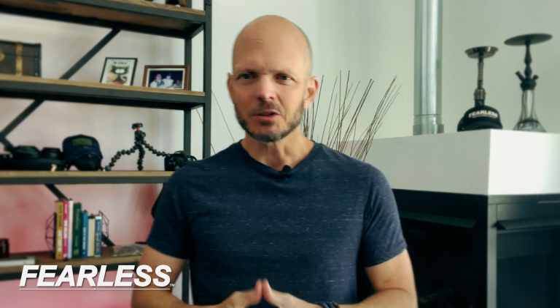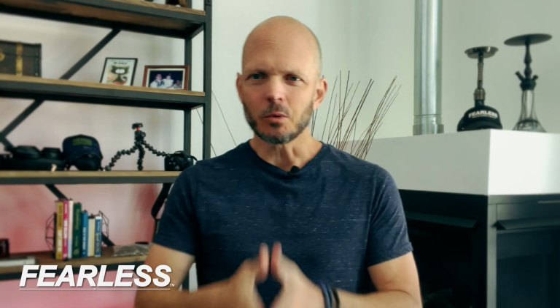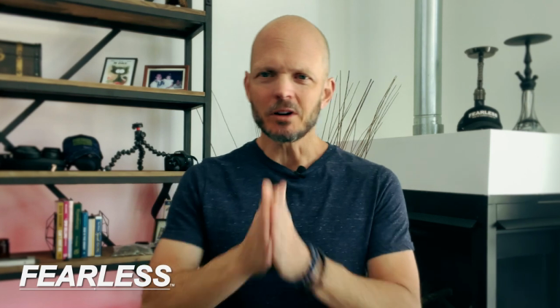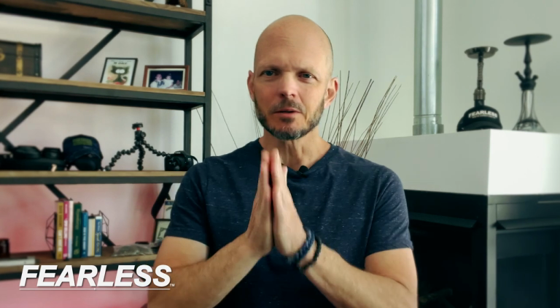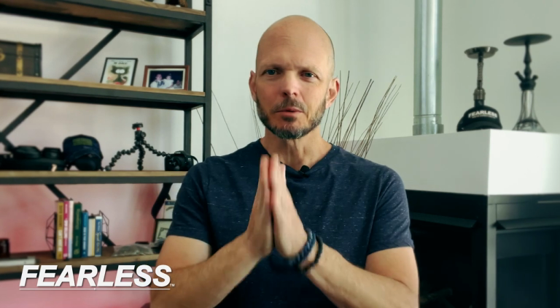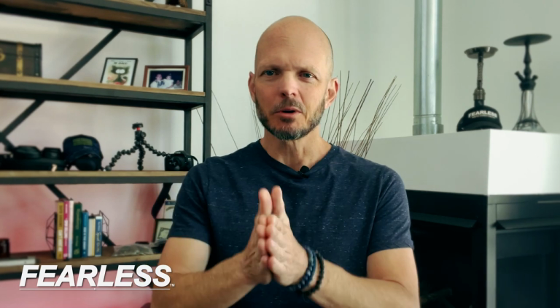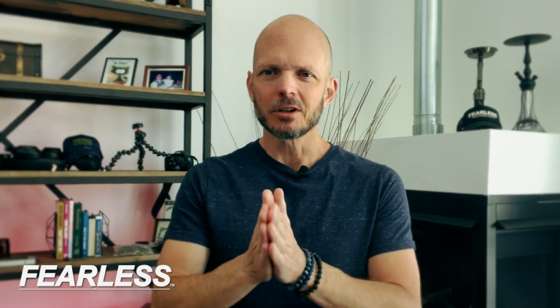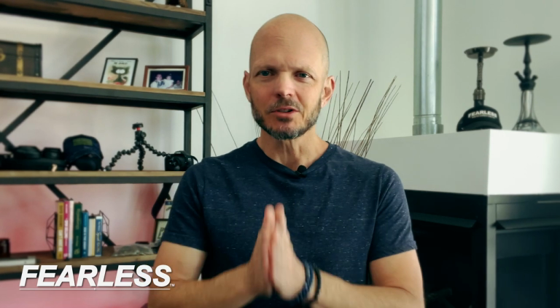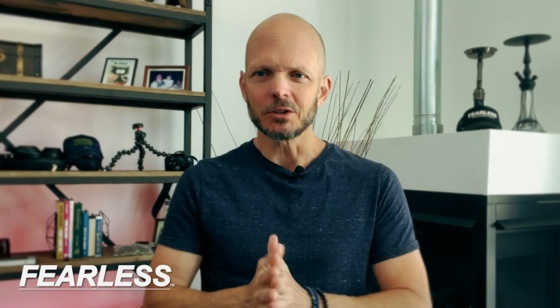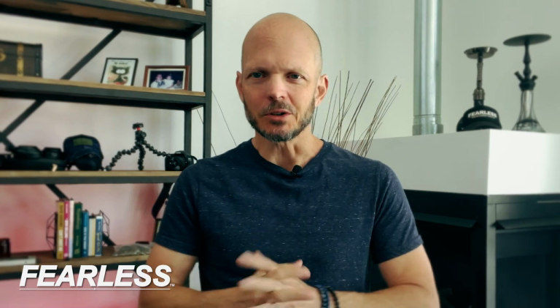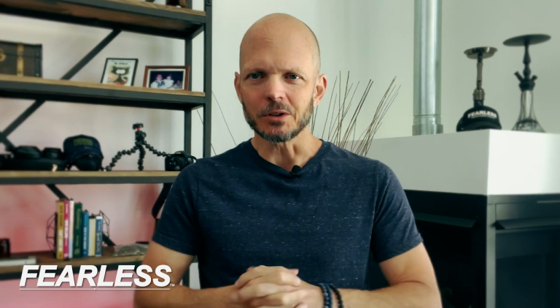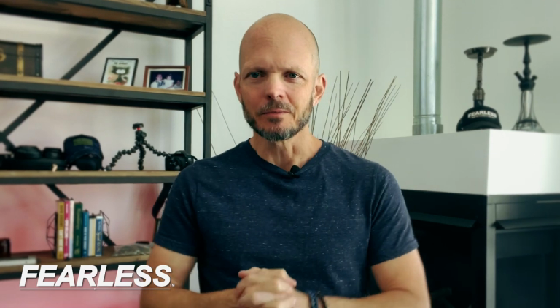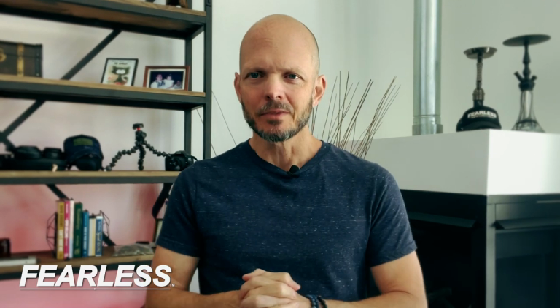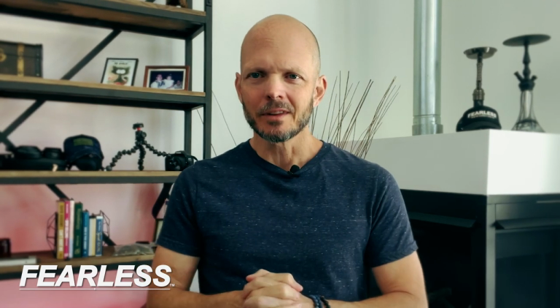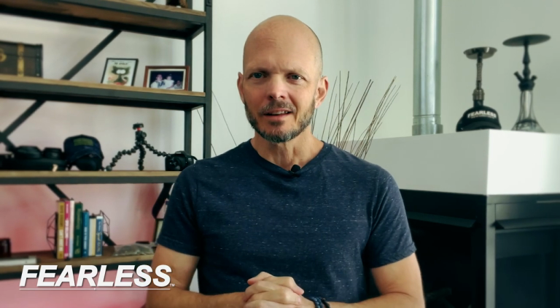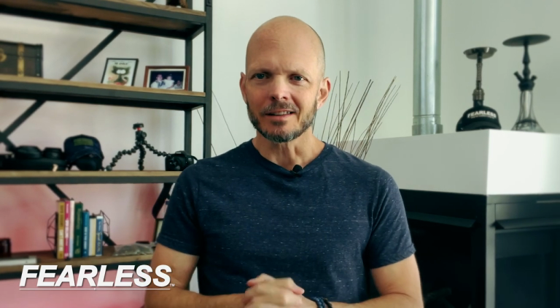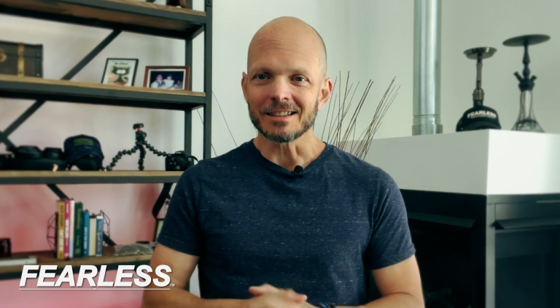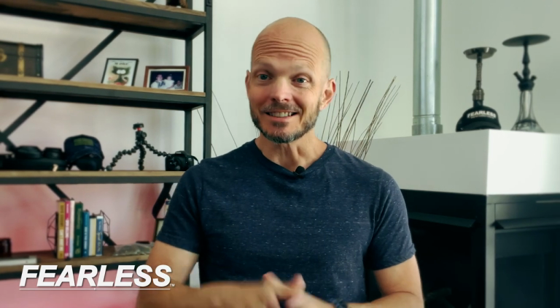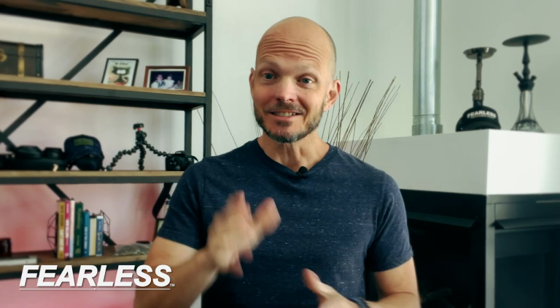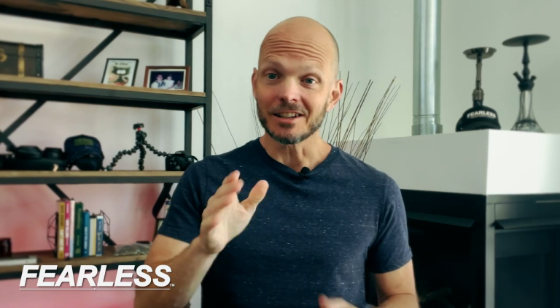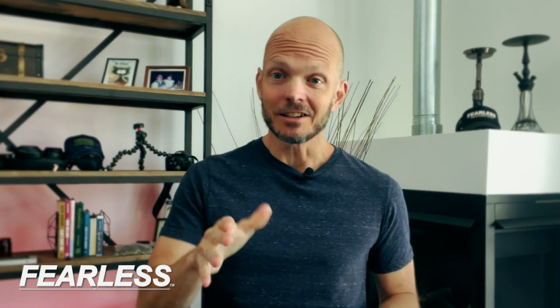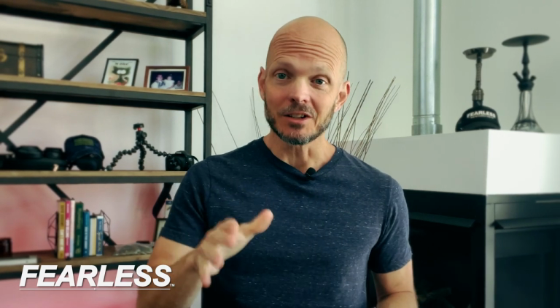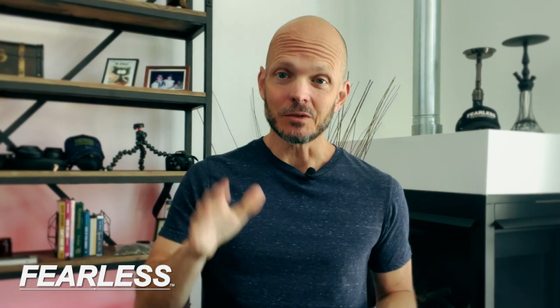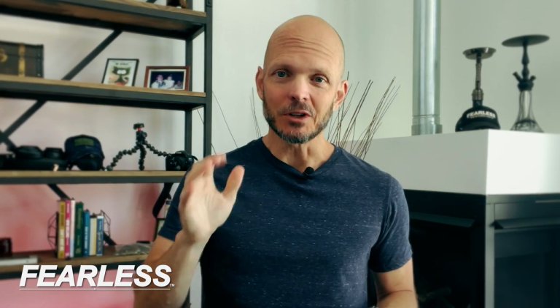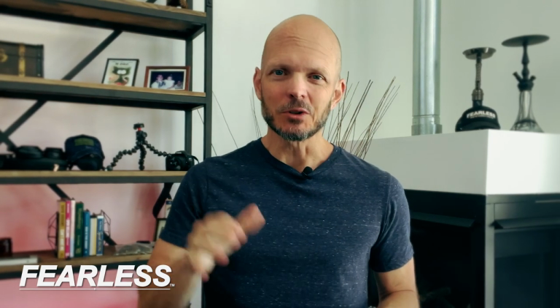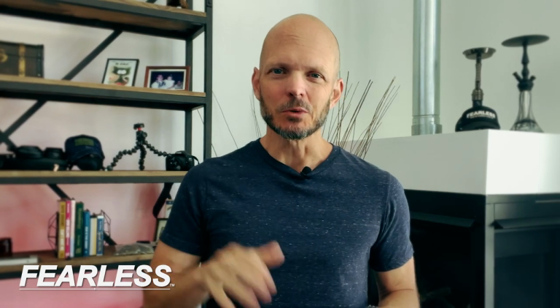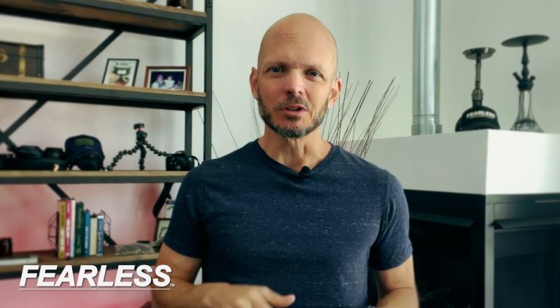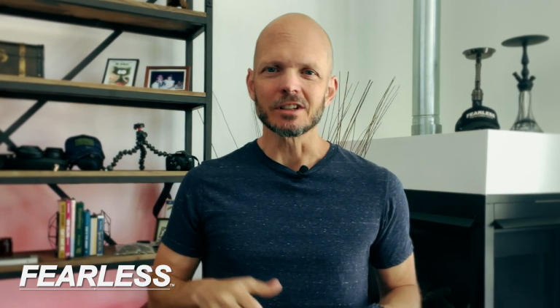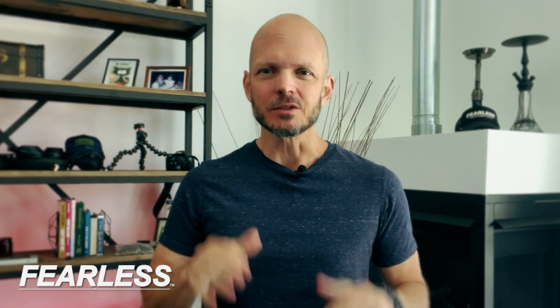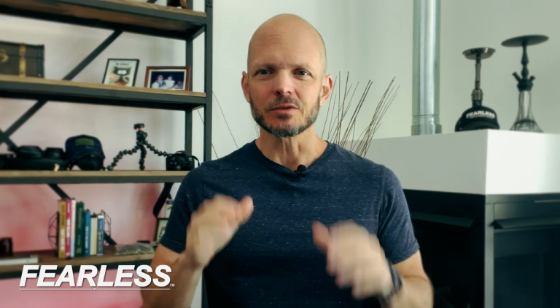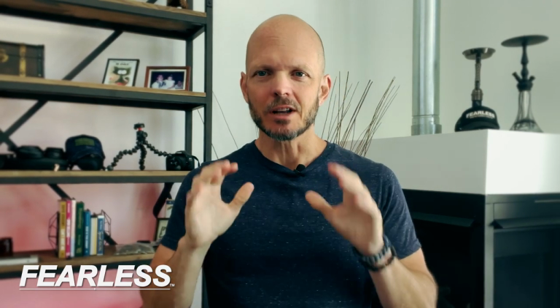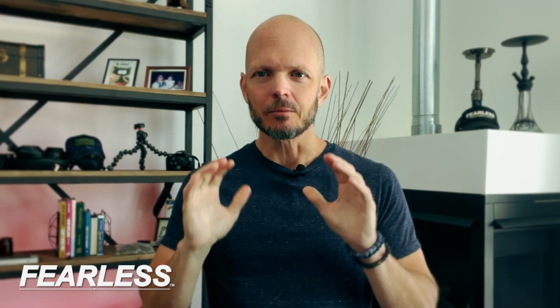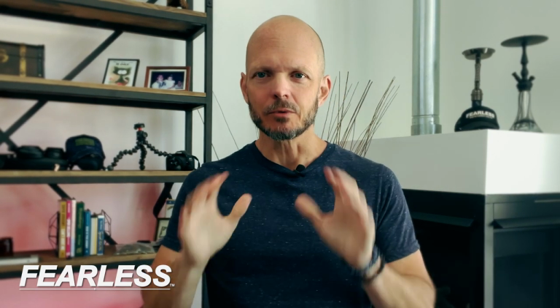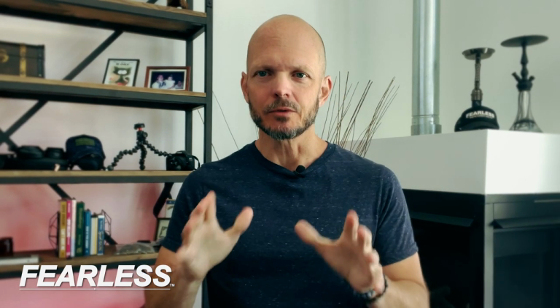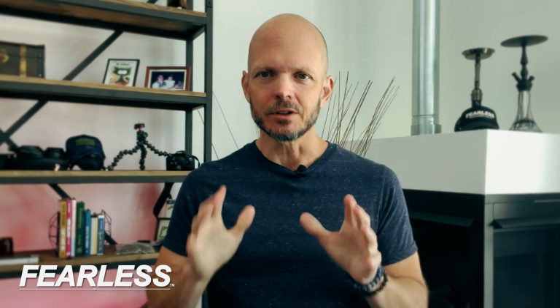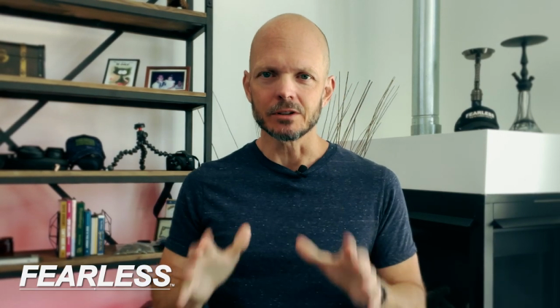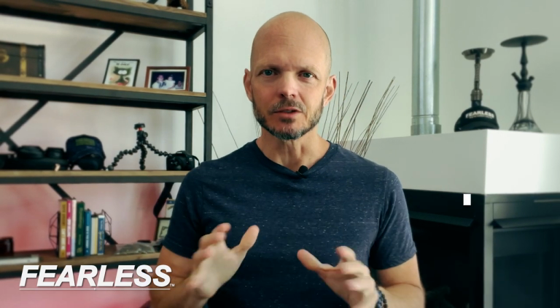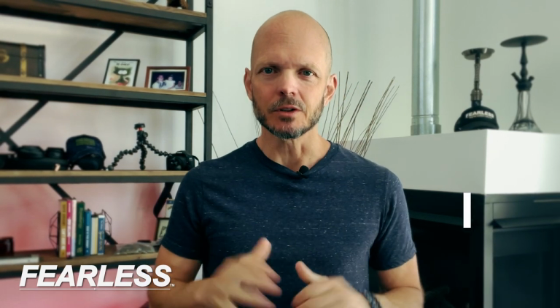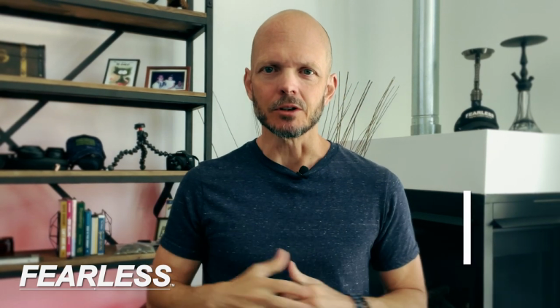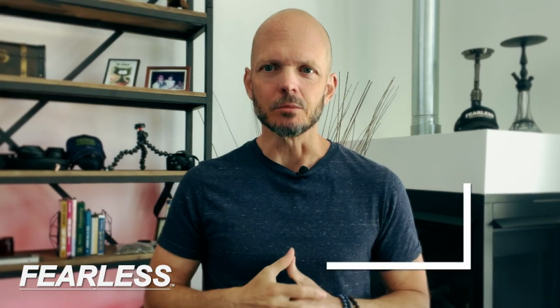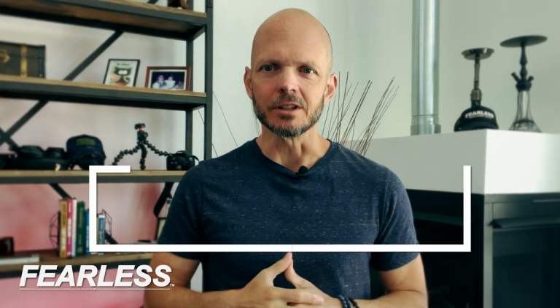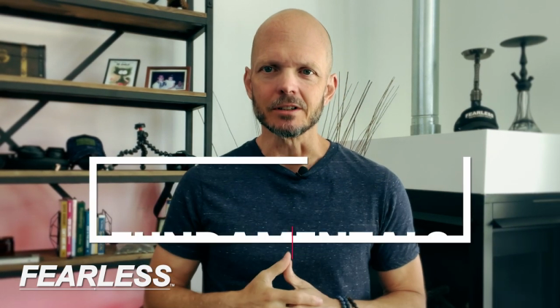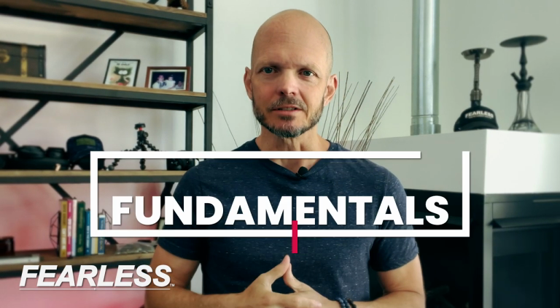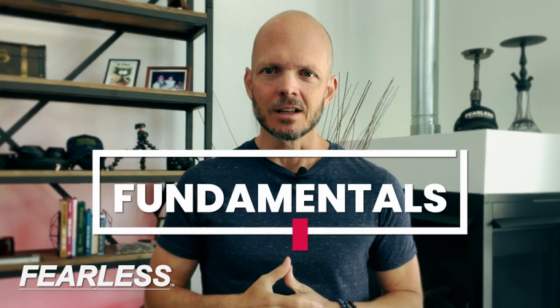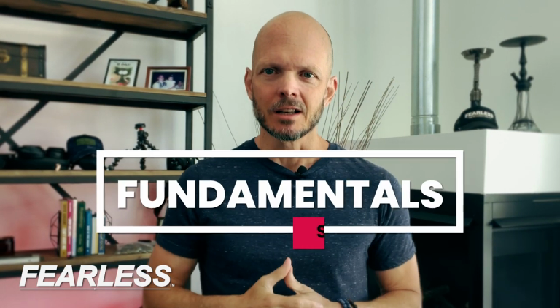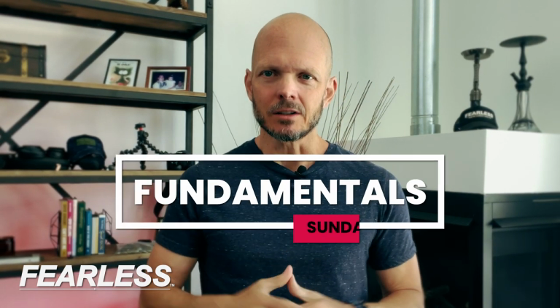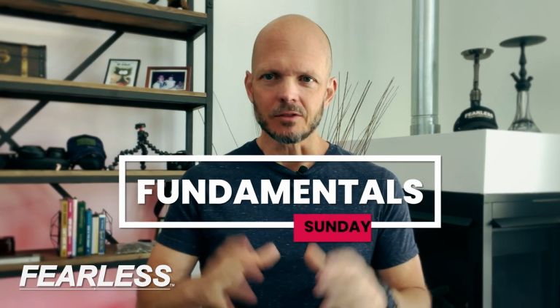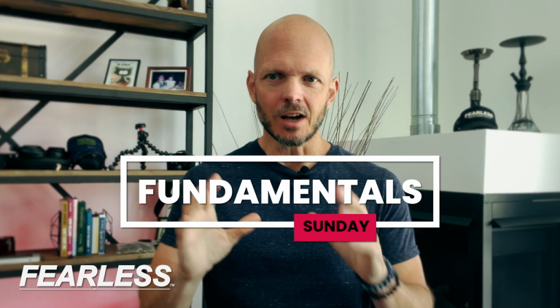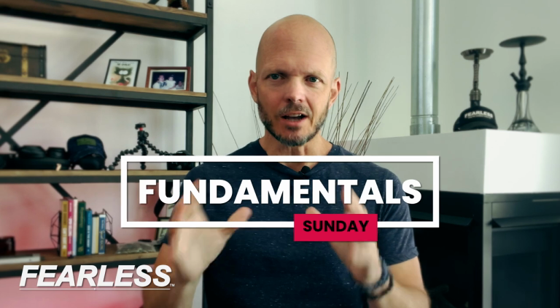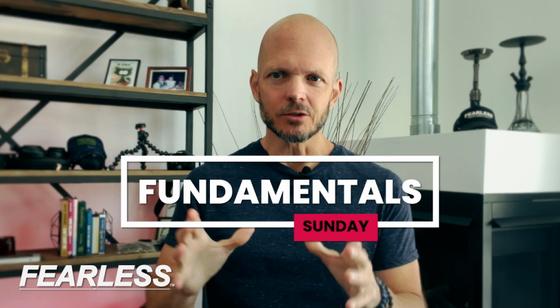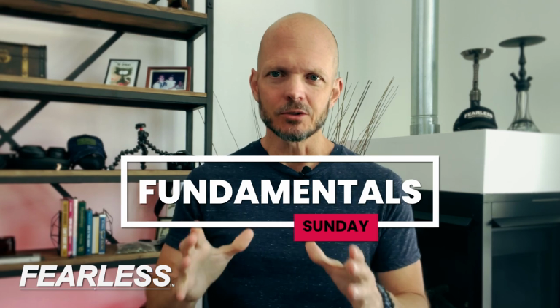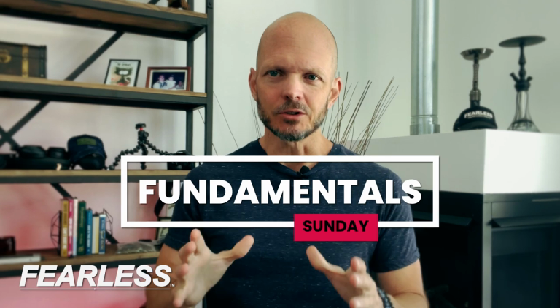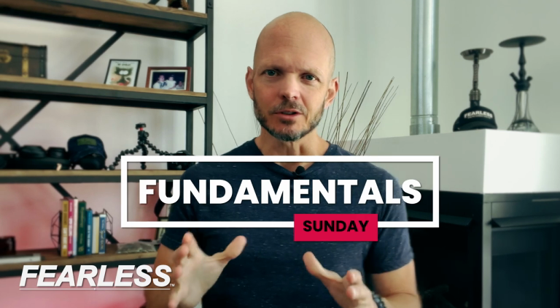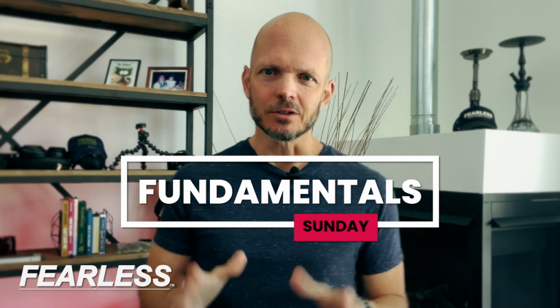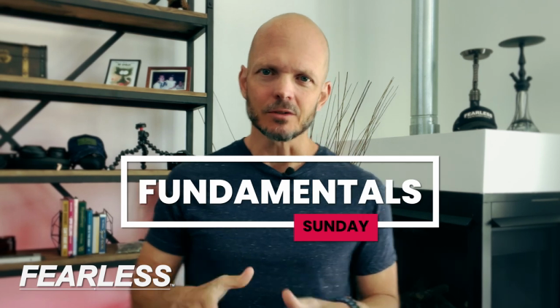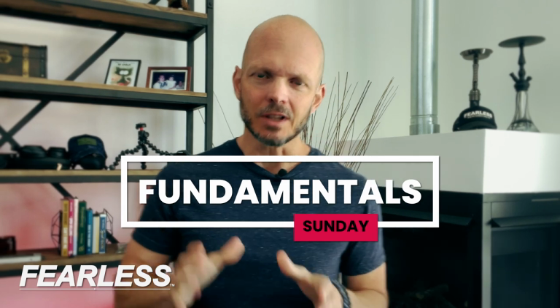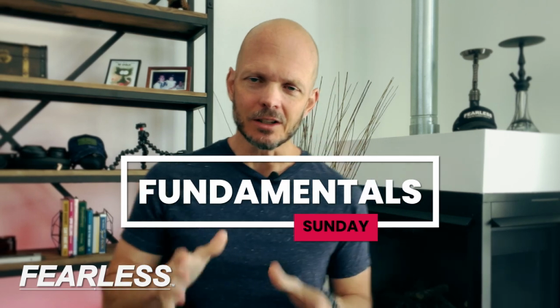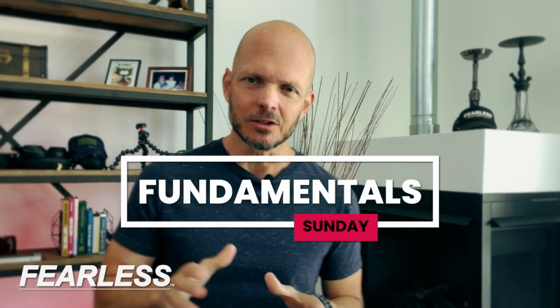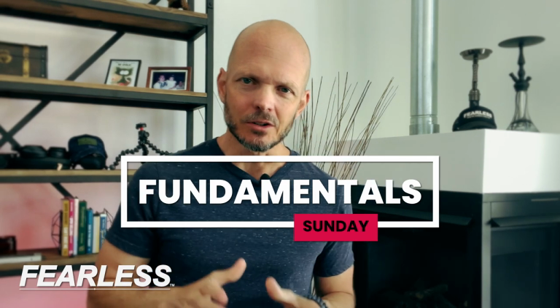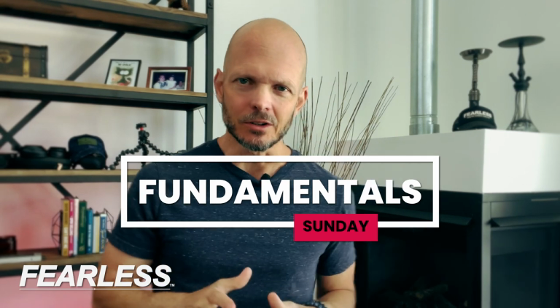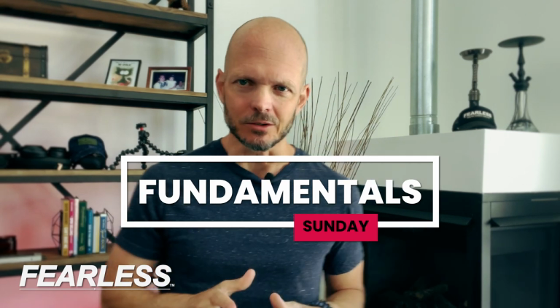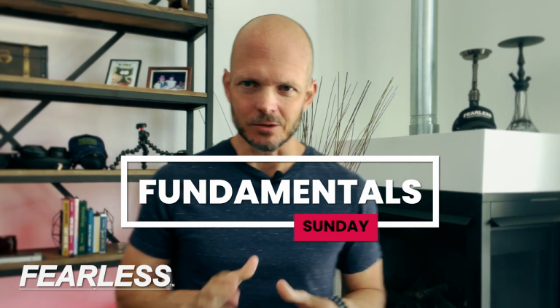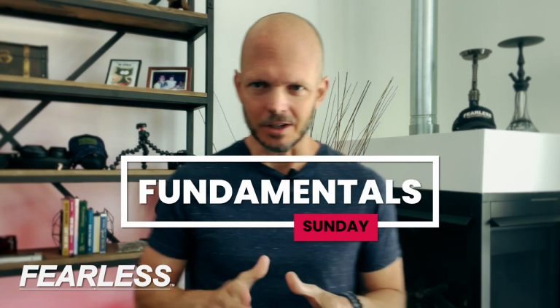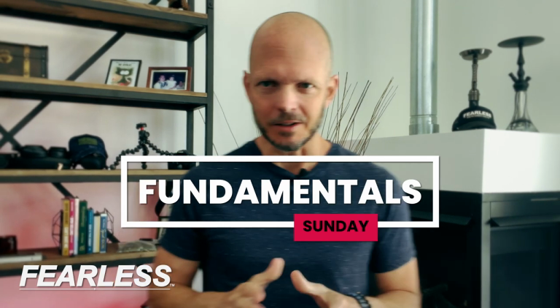Welcome to part two. This is Sunday. You've done your work. It's time for Fearless Fundamentals. You've got your journal. You've taken your notes, right?